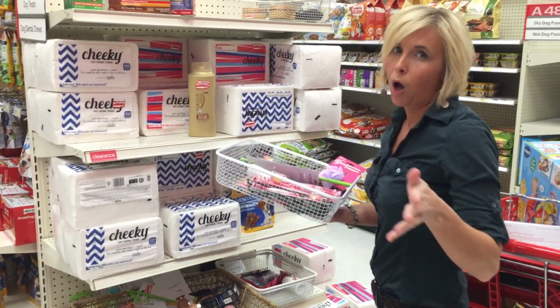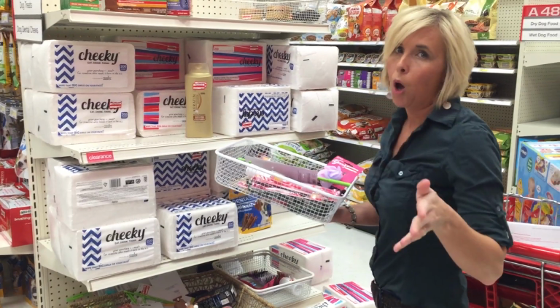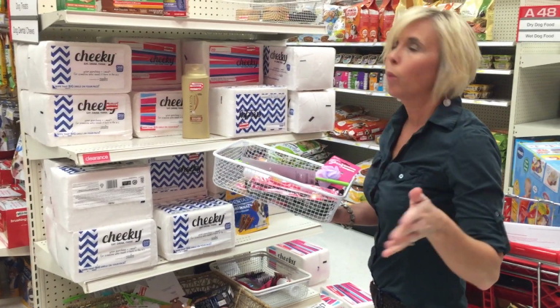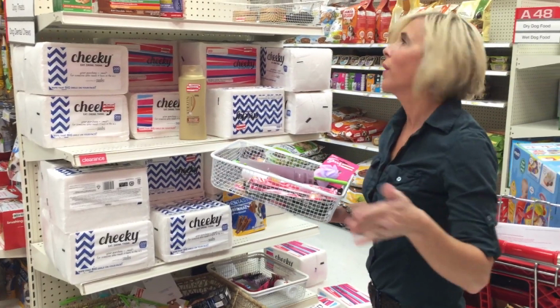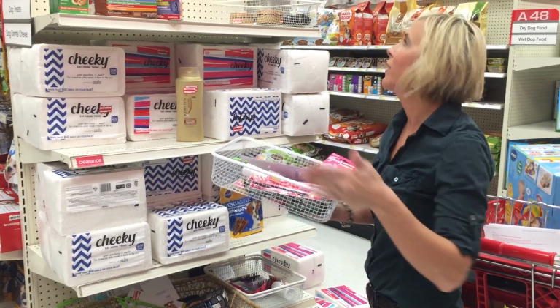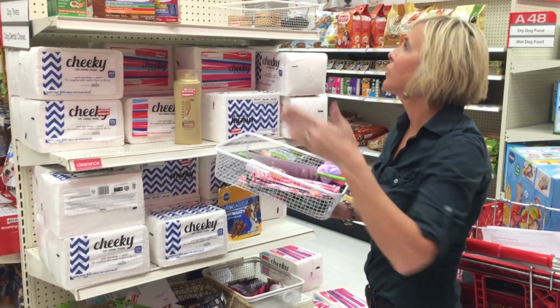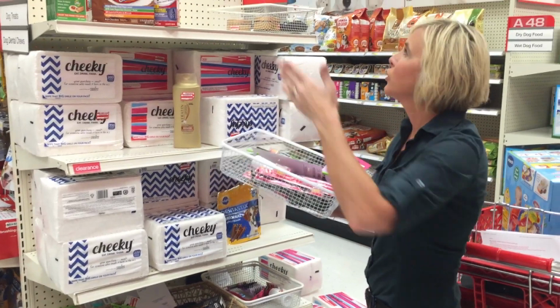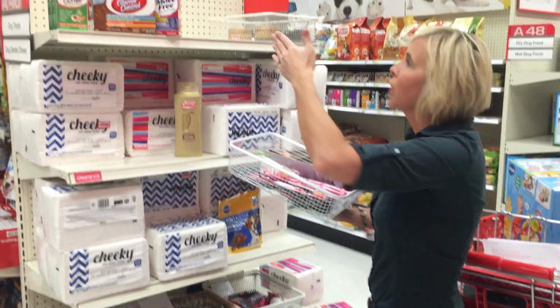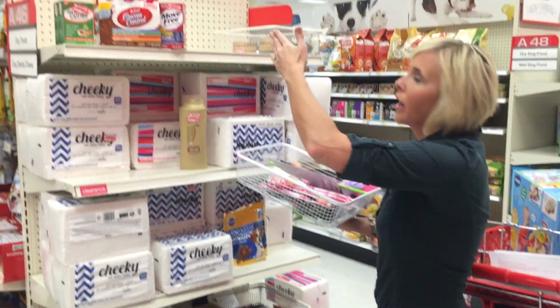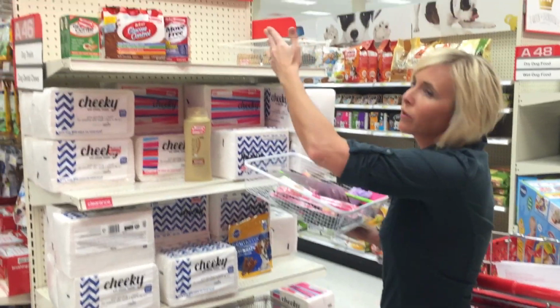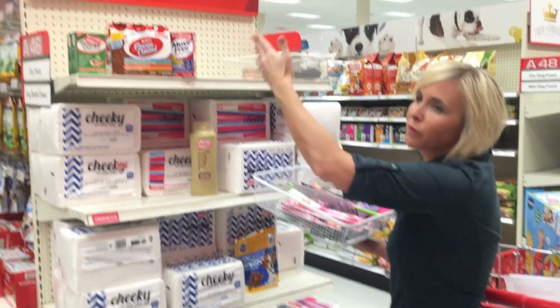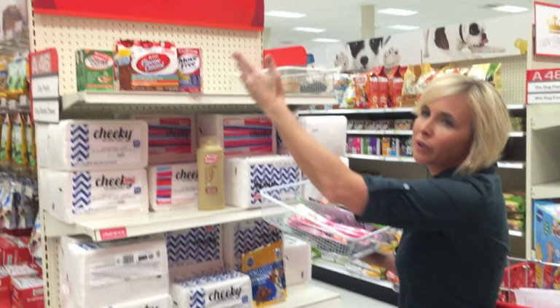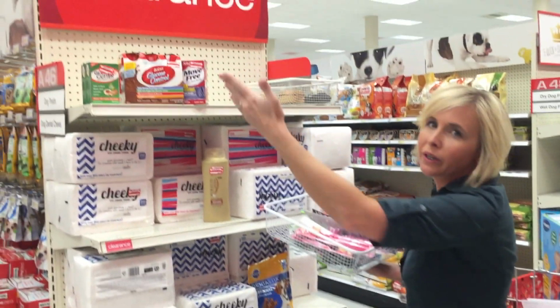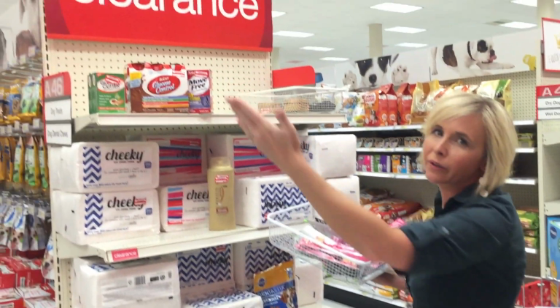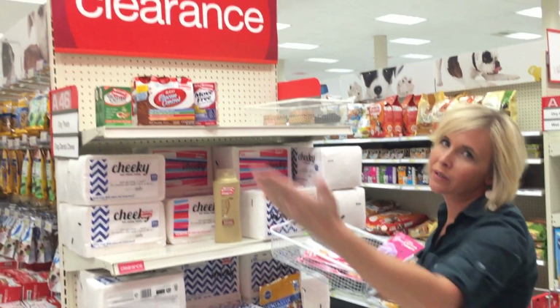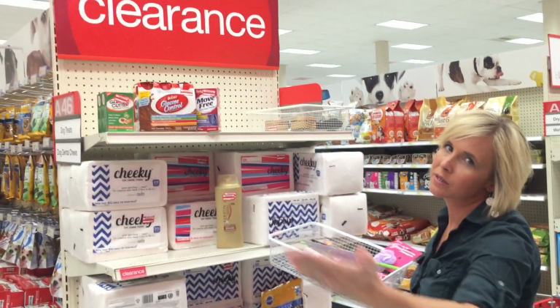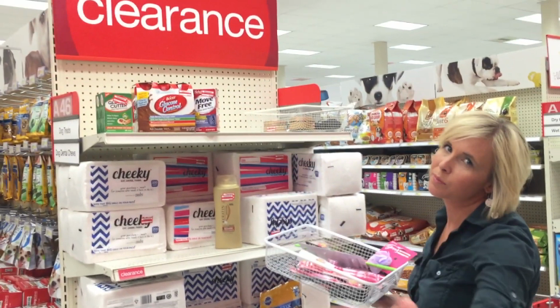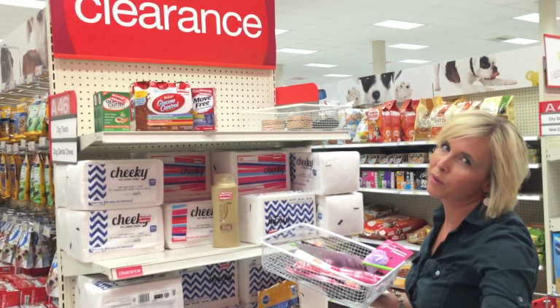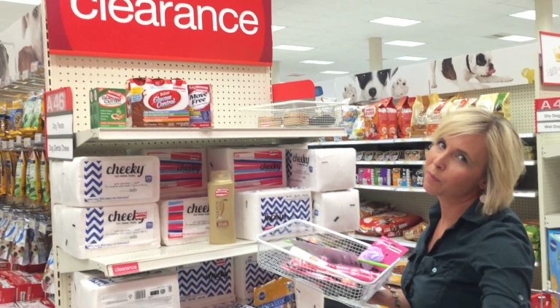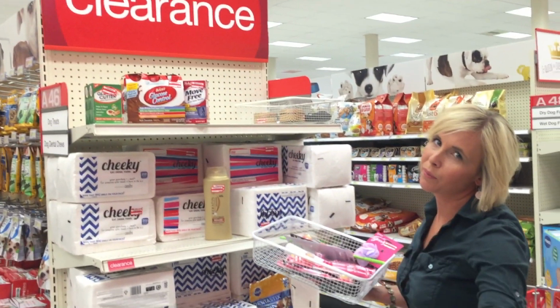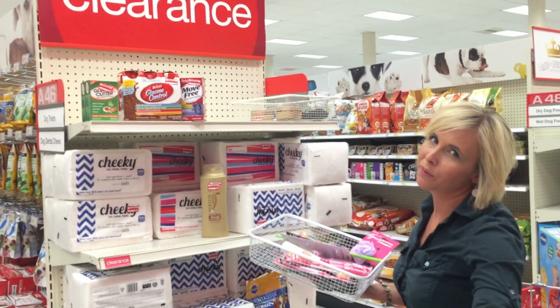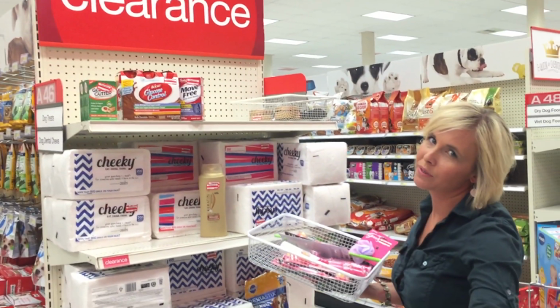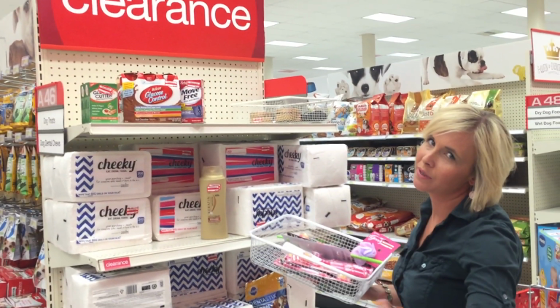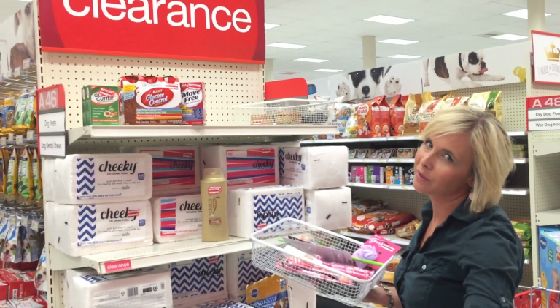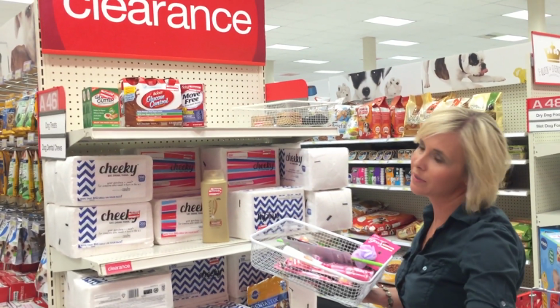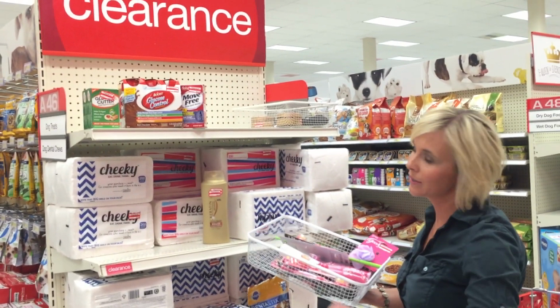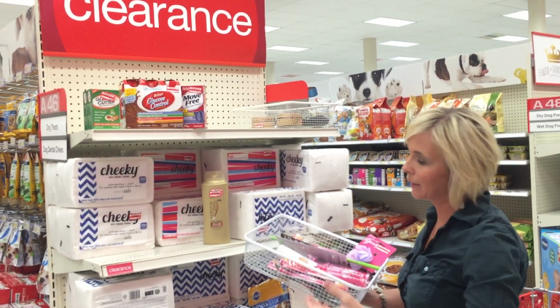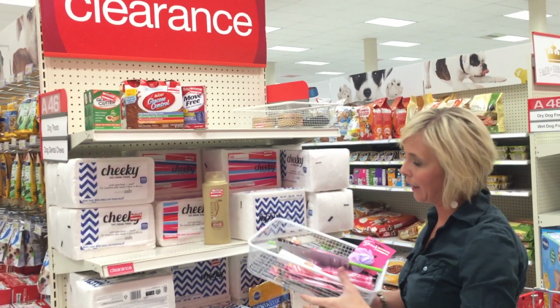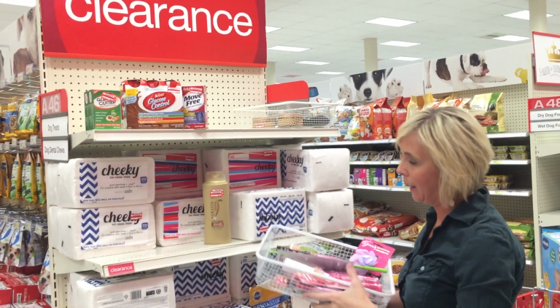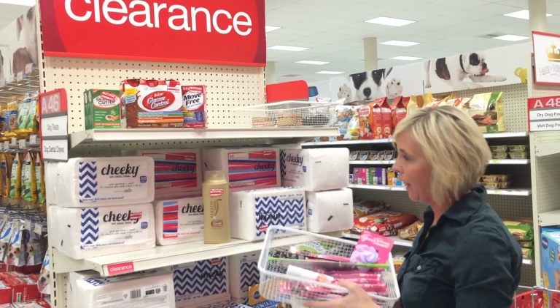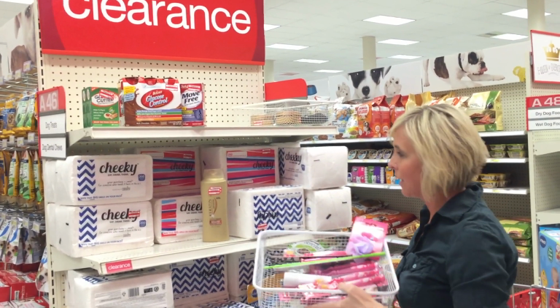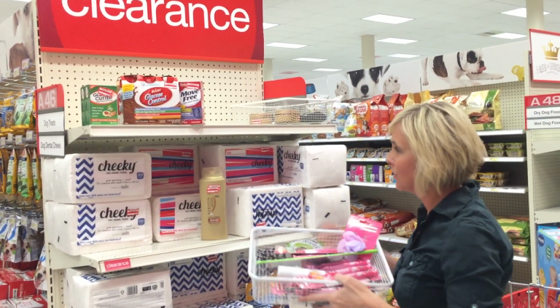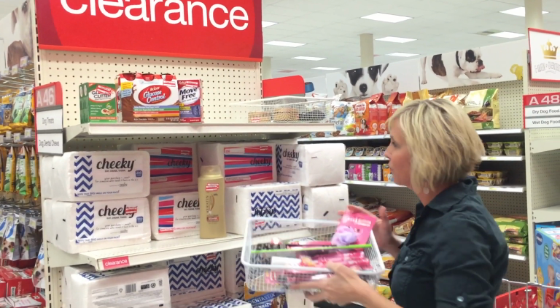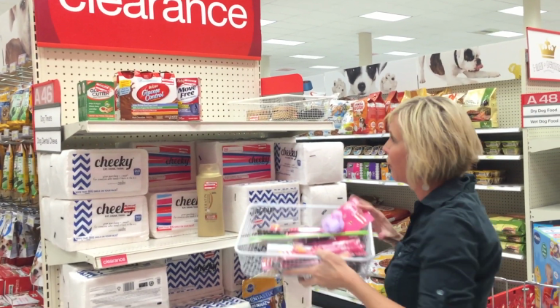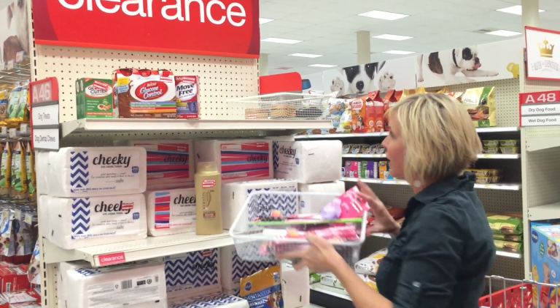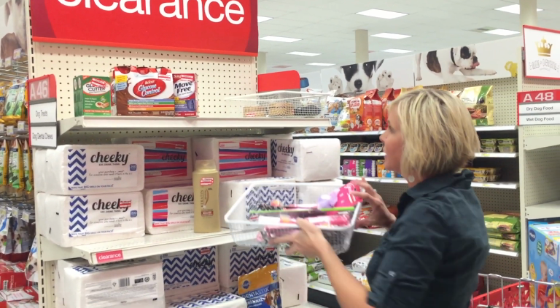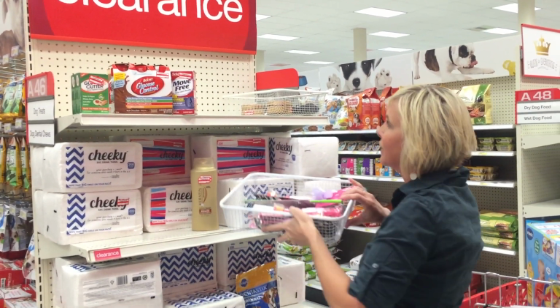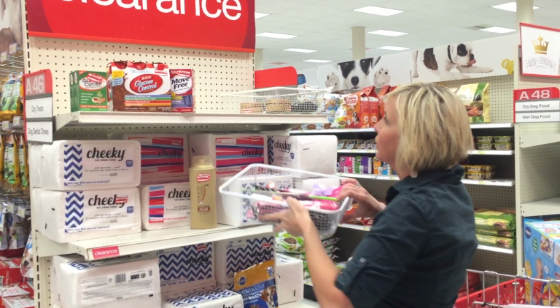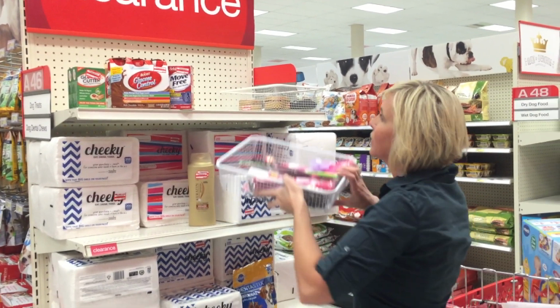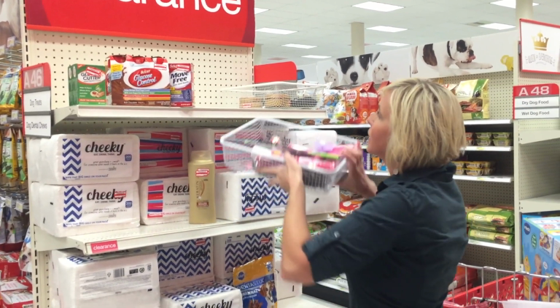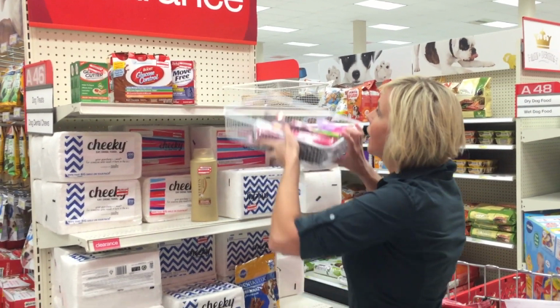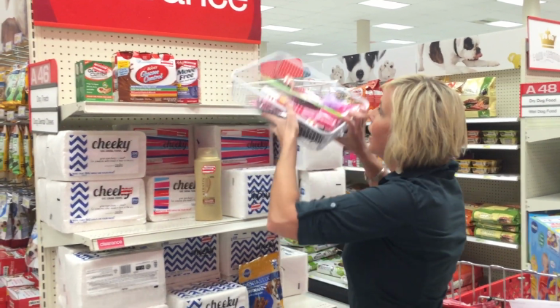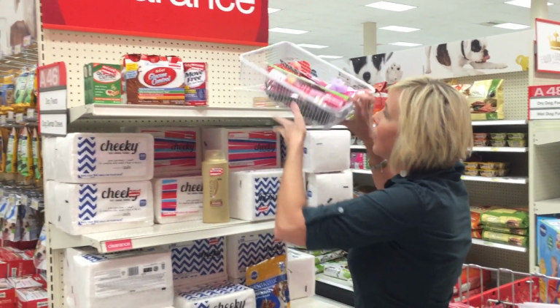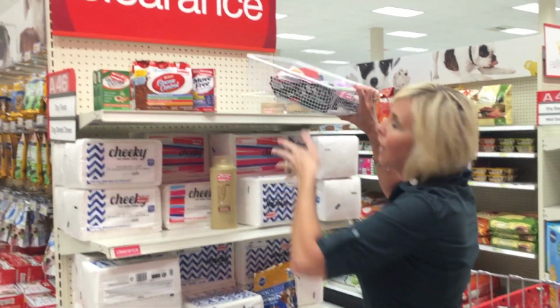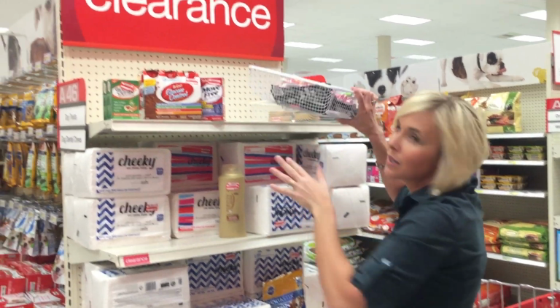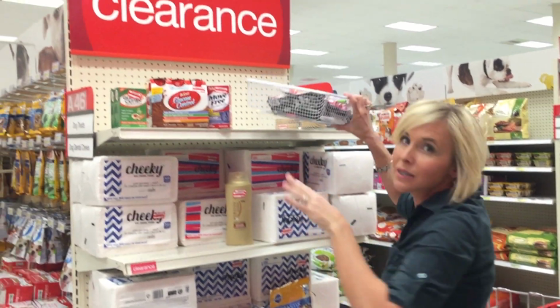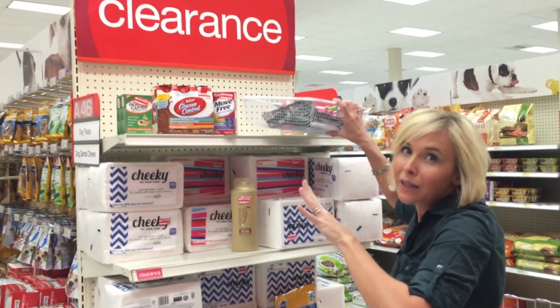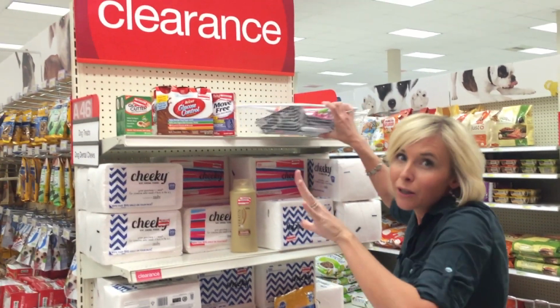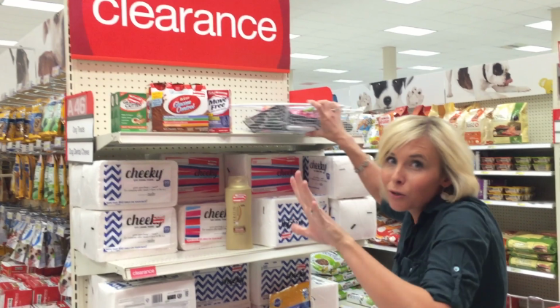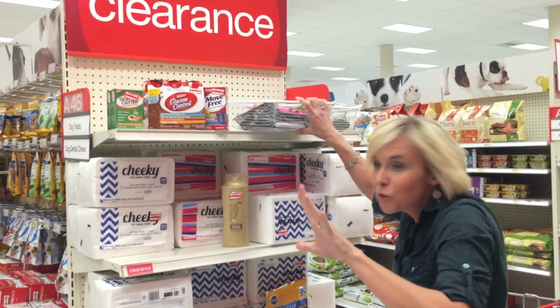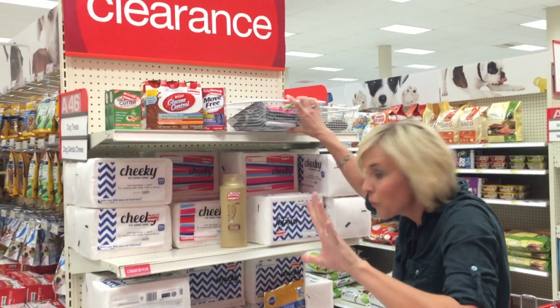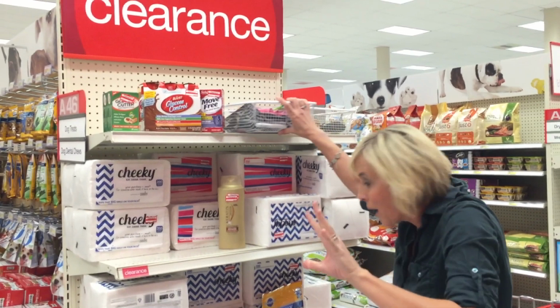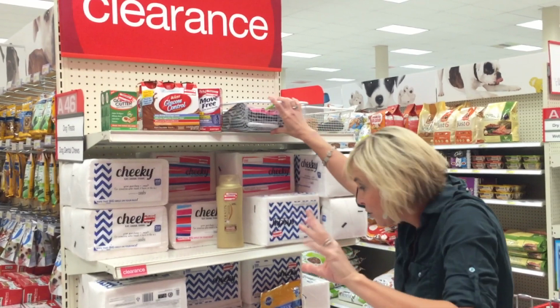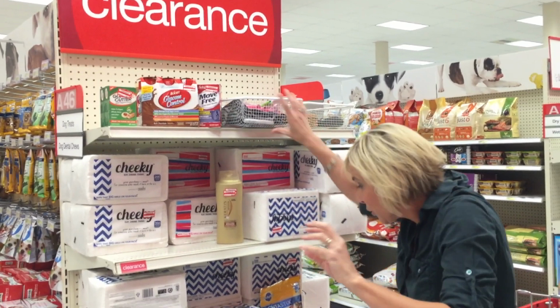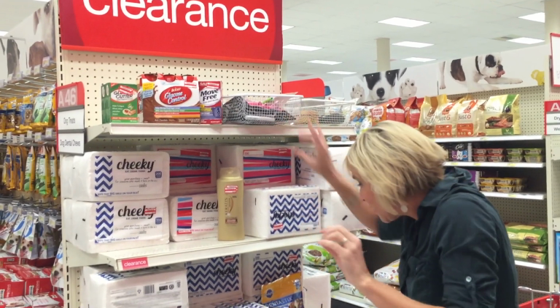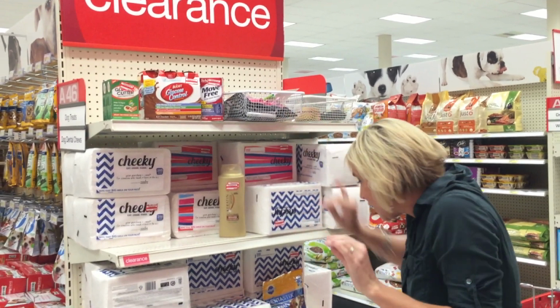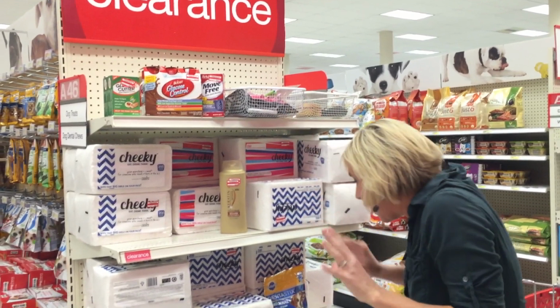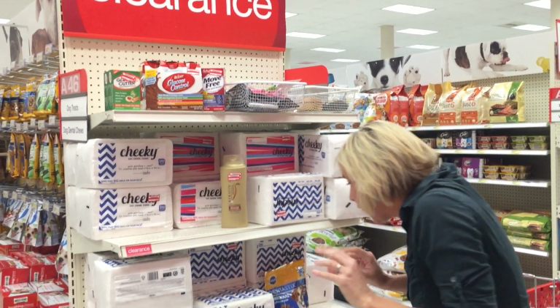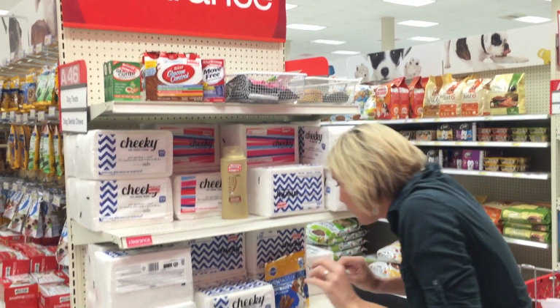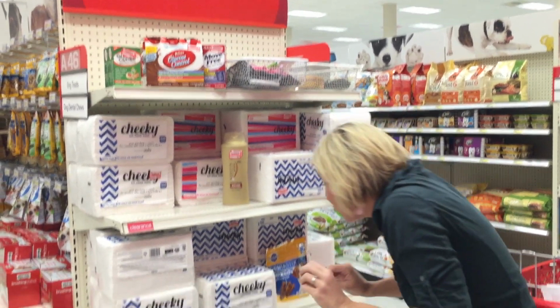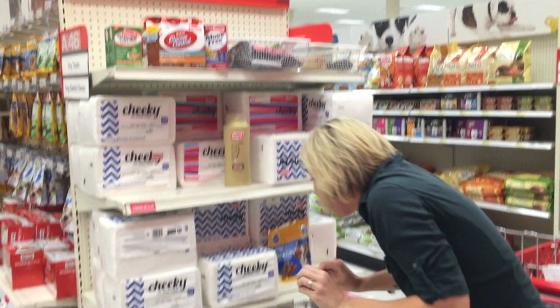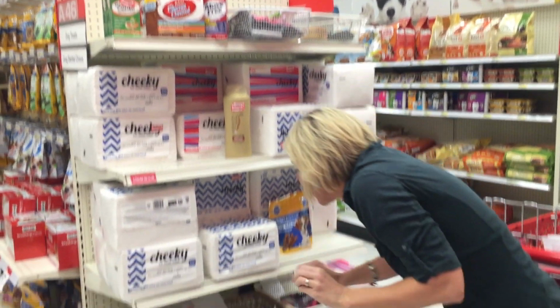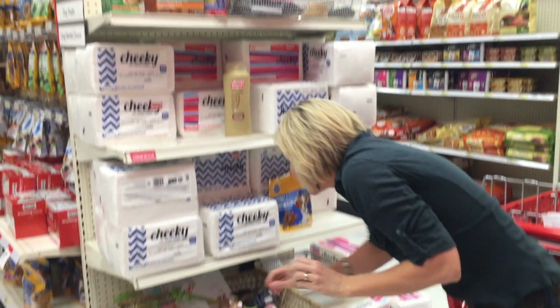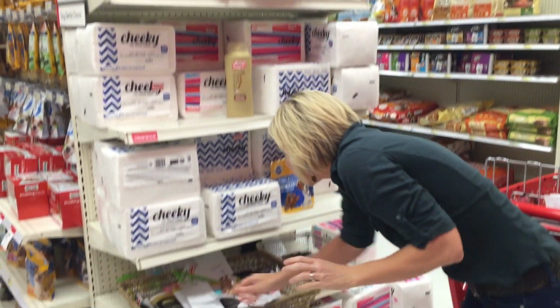Always check clearance, people — seriously, lots of great deals and lots of little treasures. I love finding them.